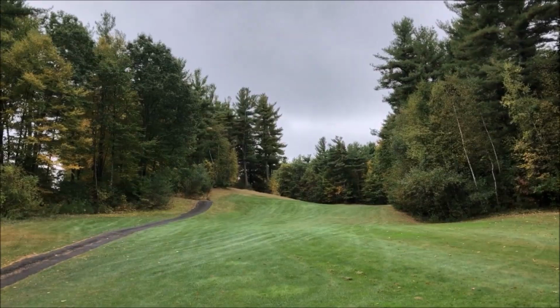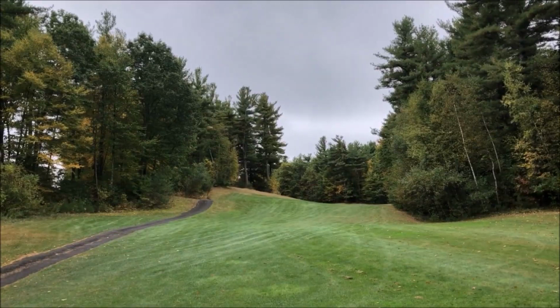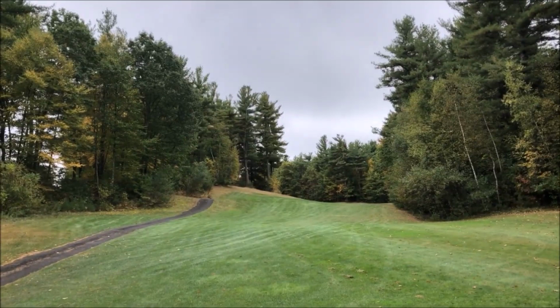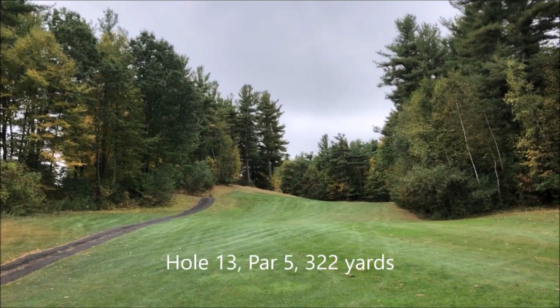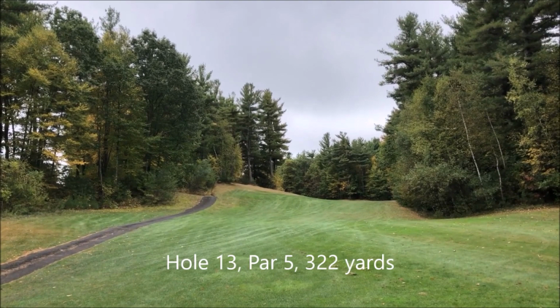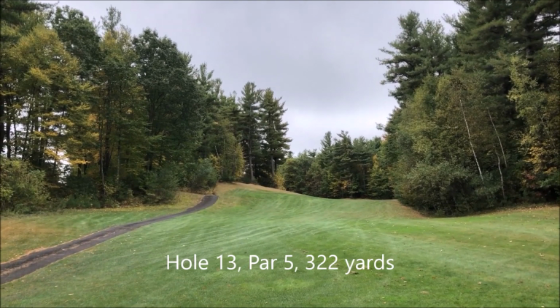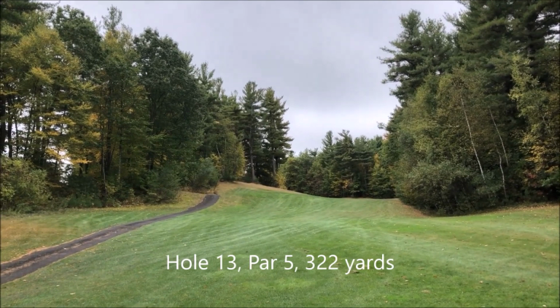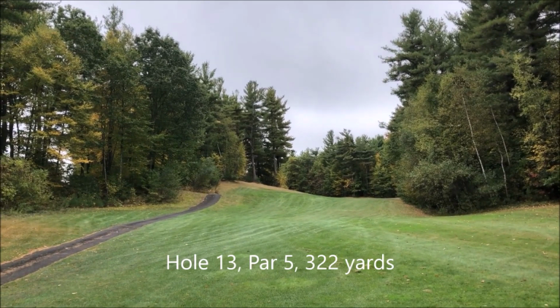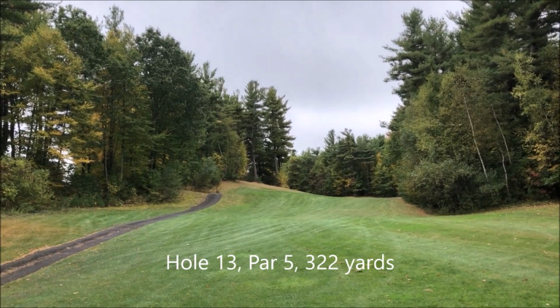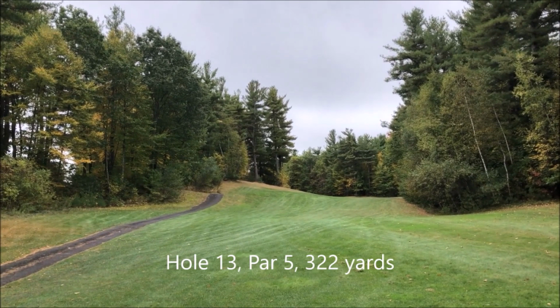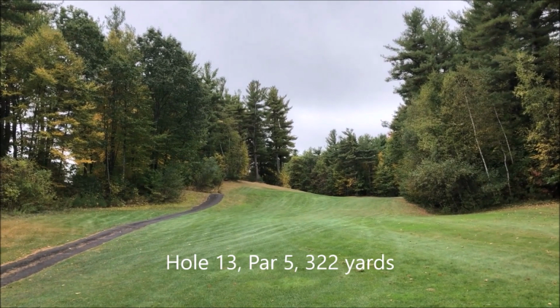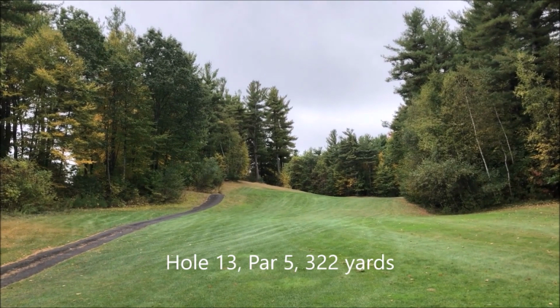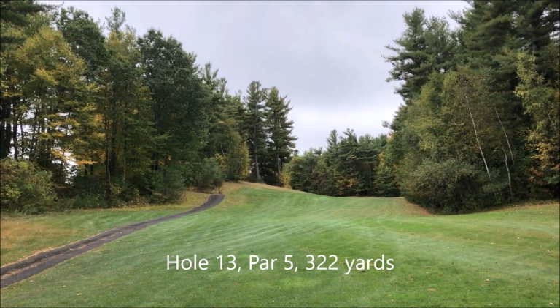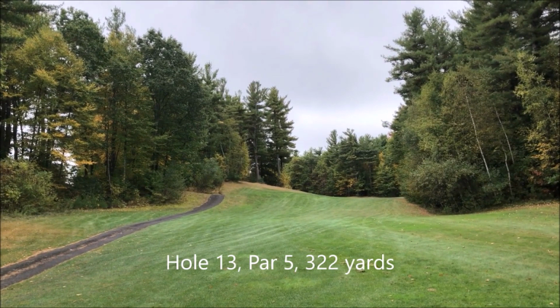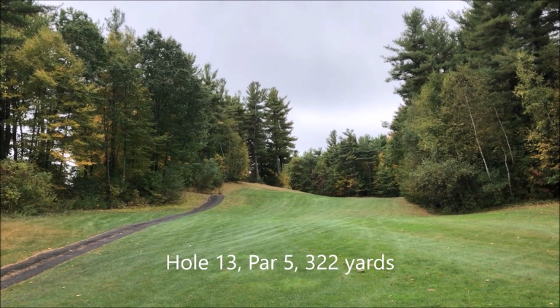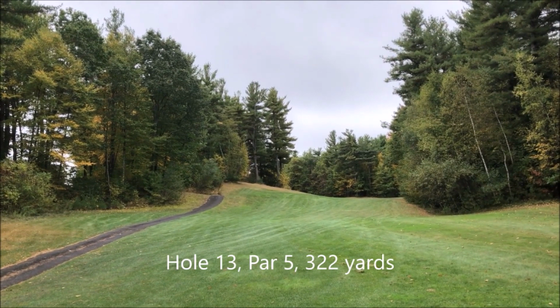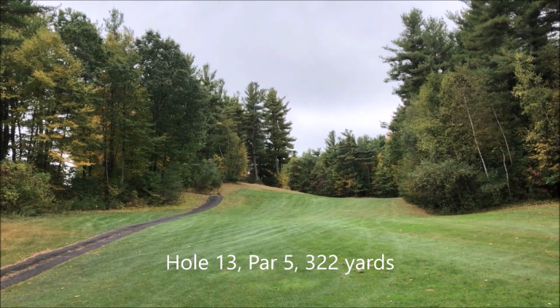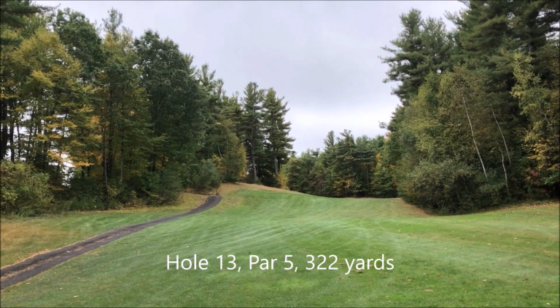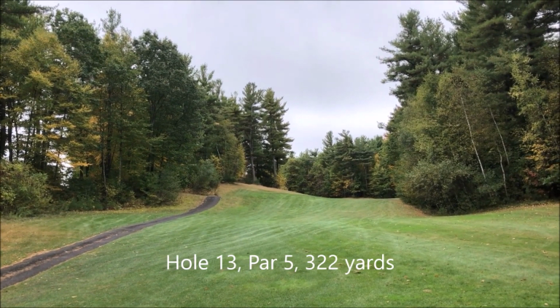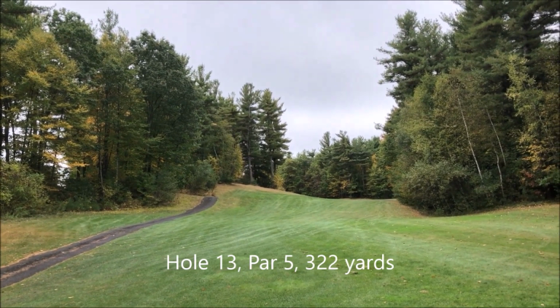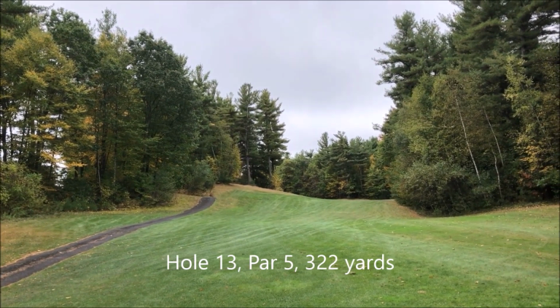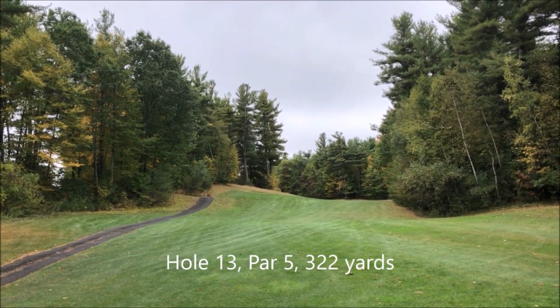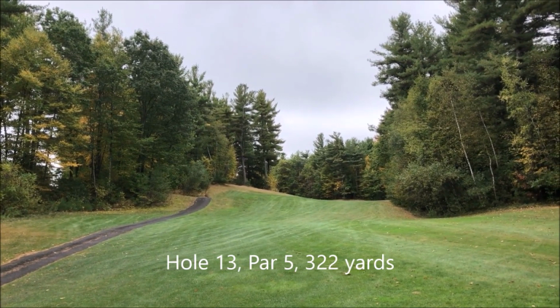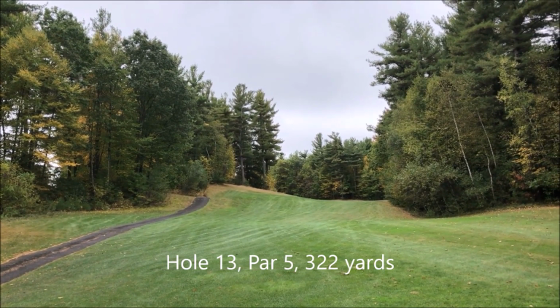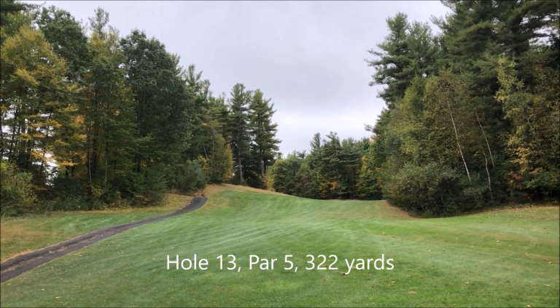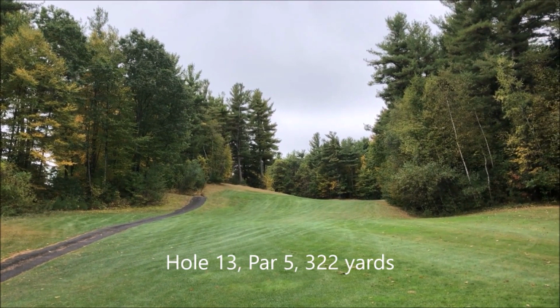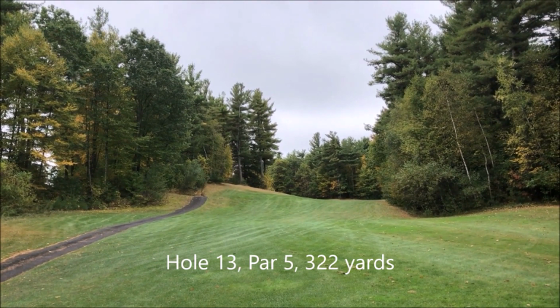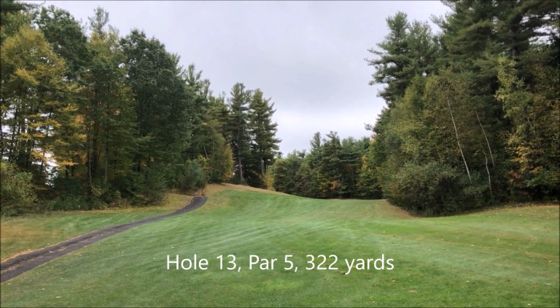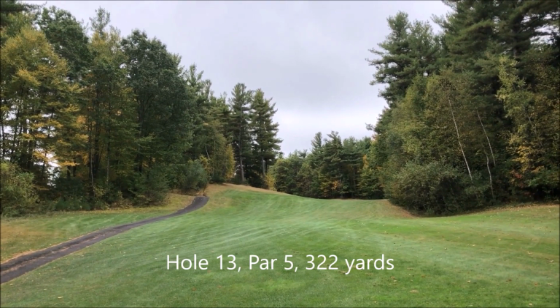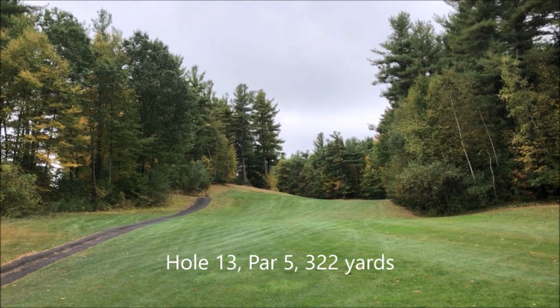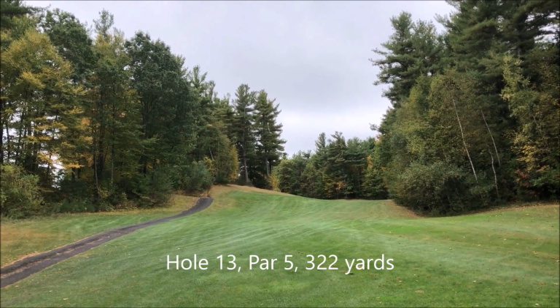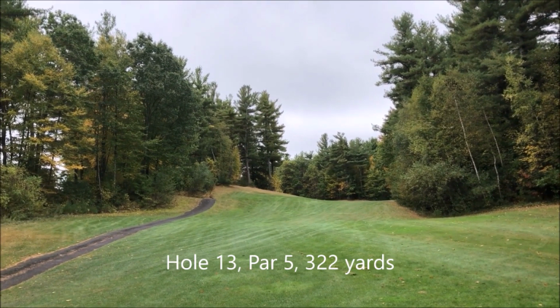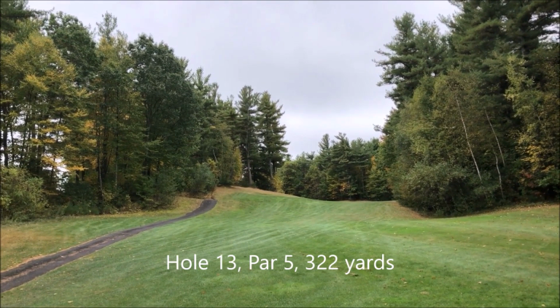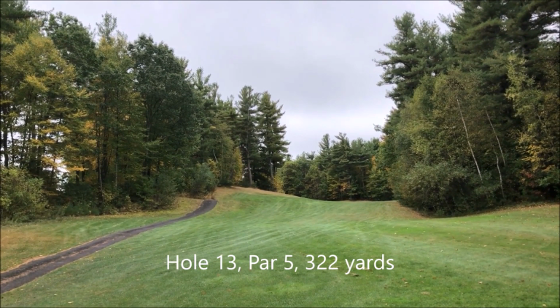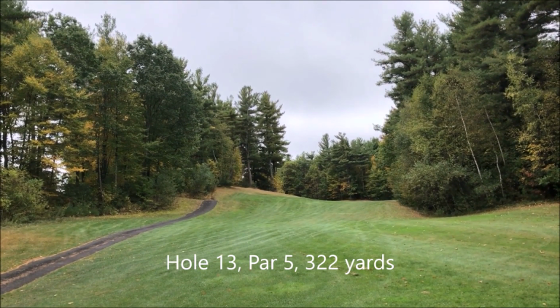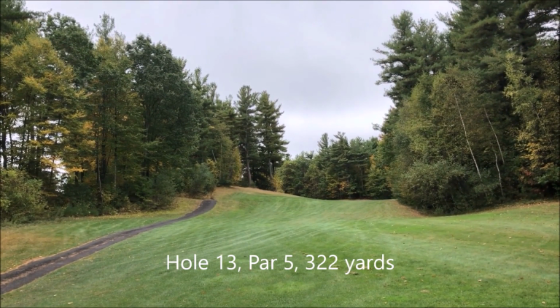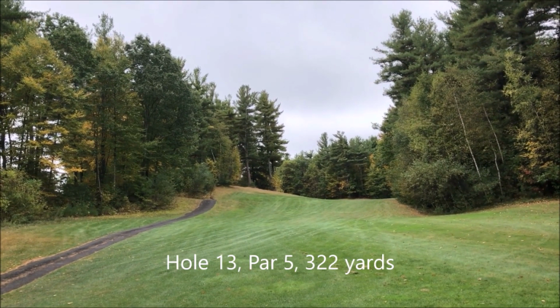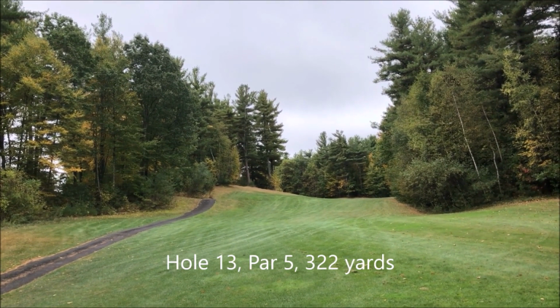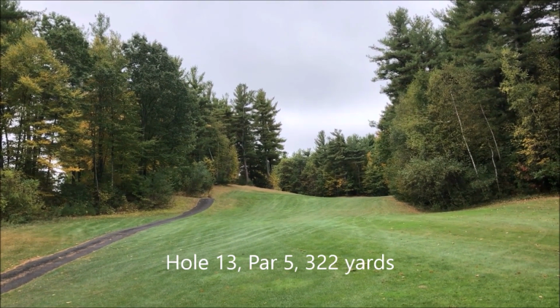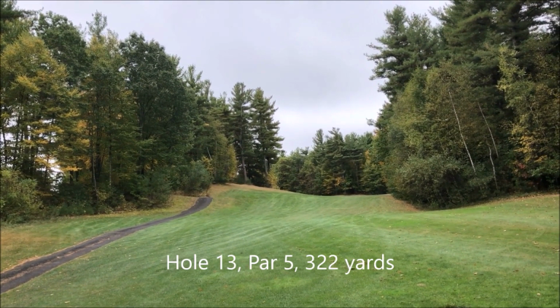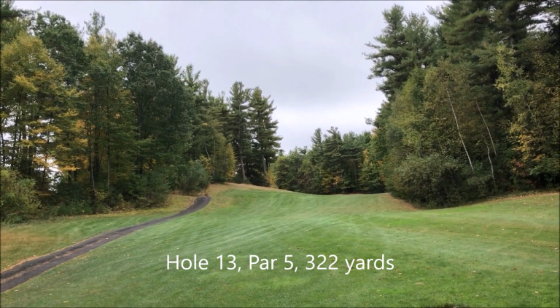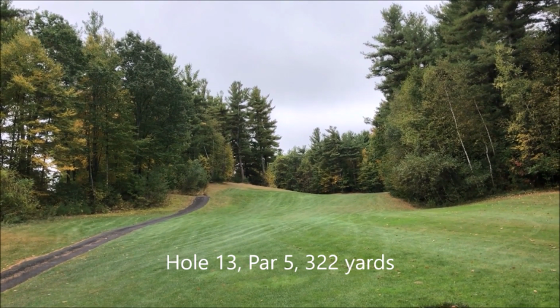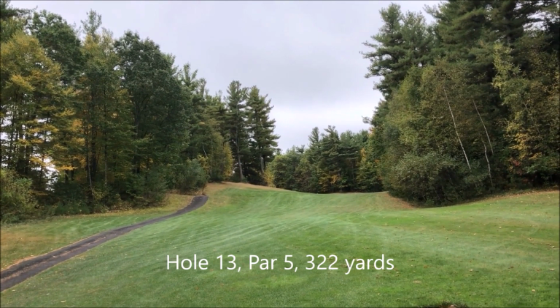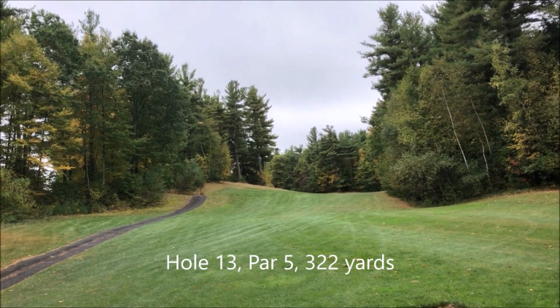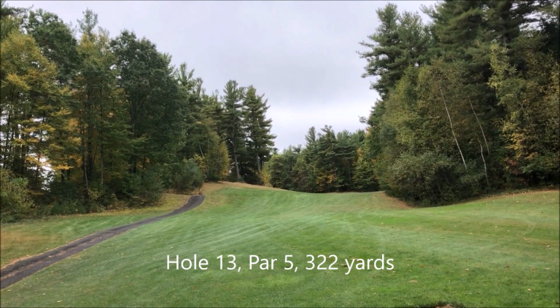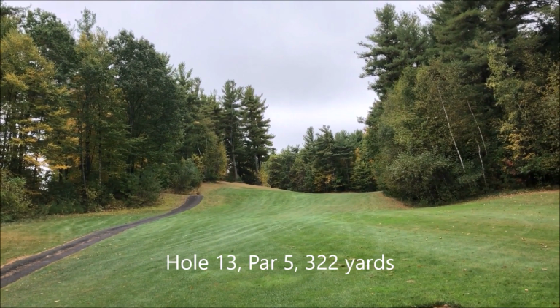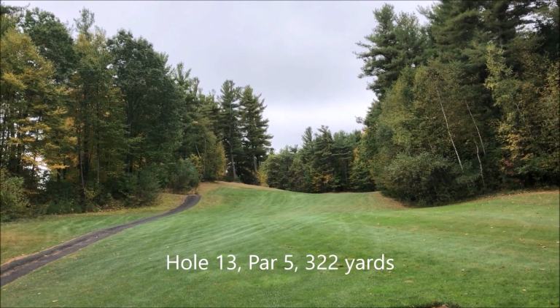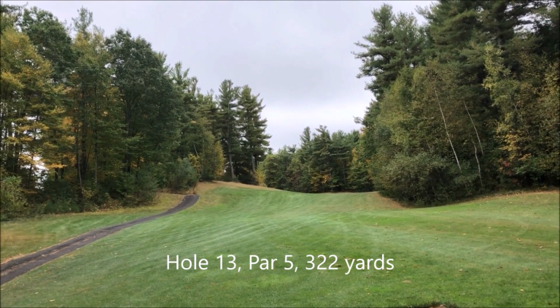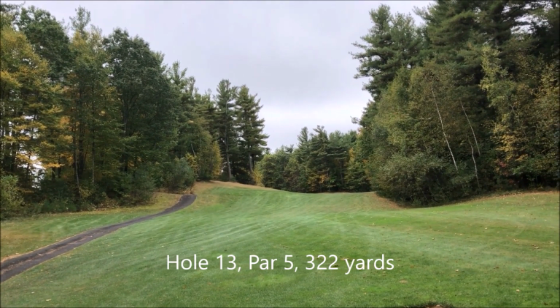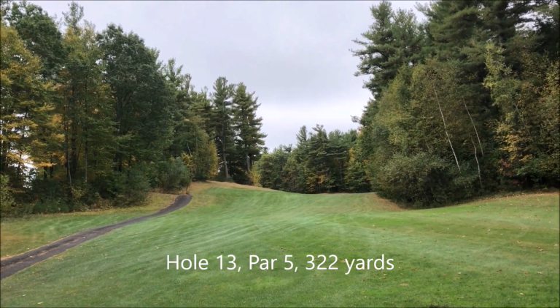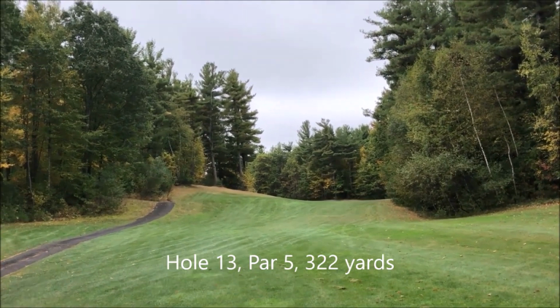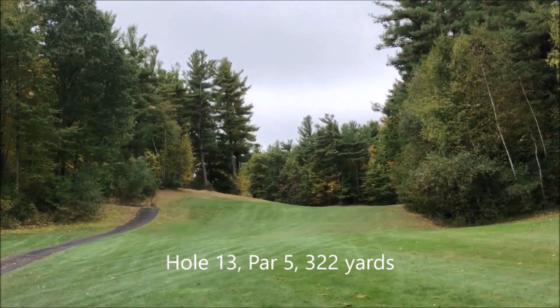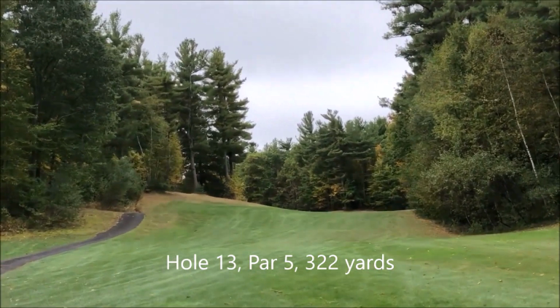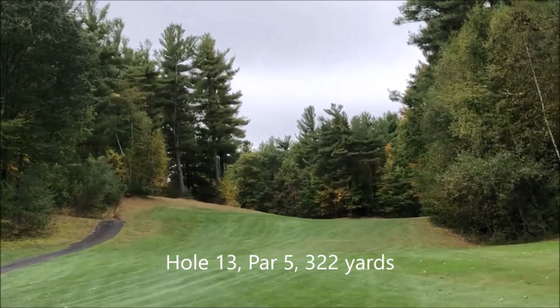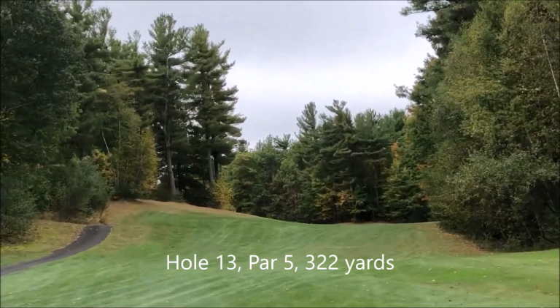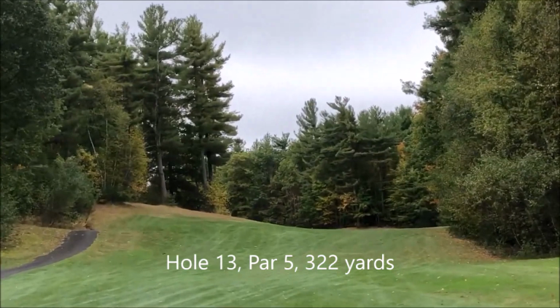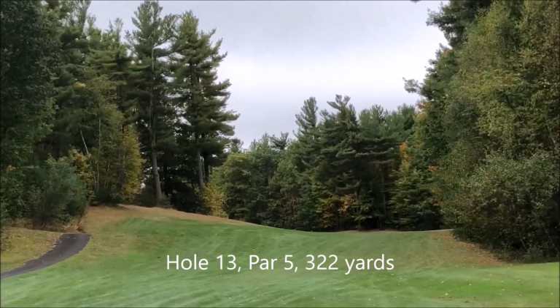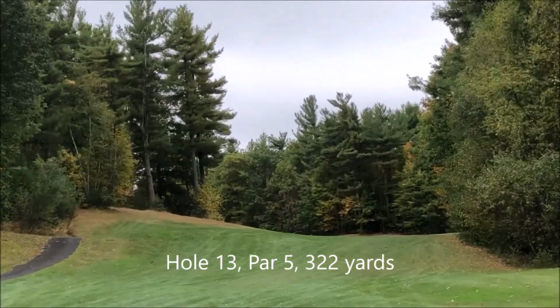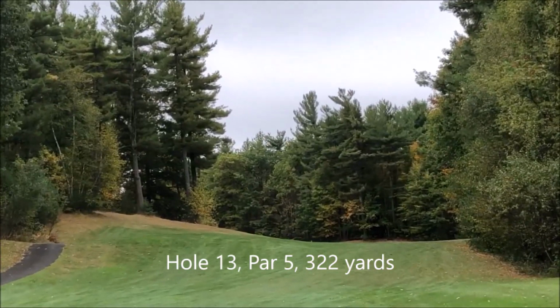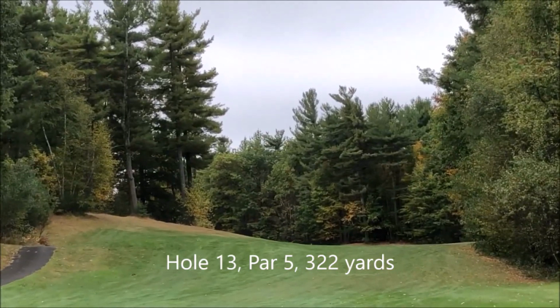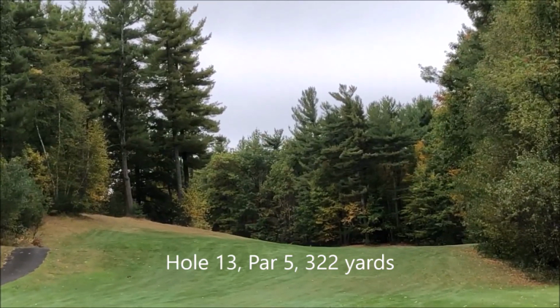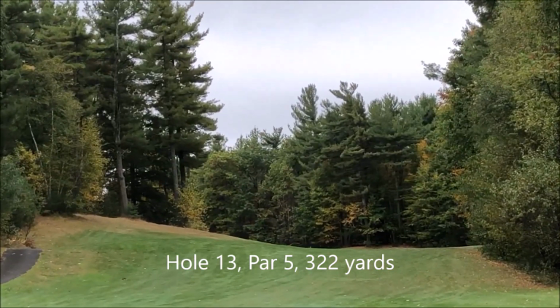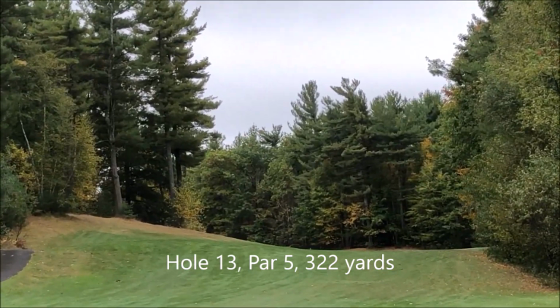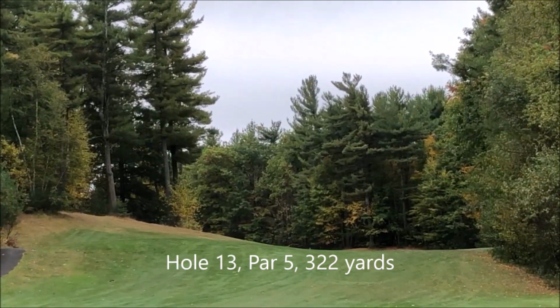This is the thirteenth hole. It's a par 5, 322 yards. It is a dog leg left.